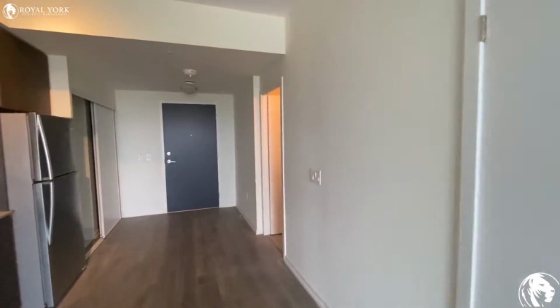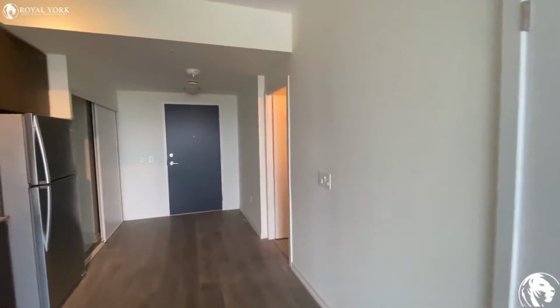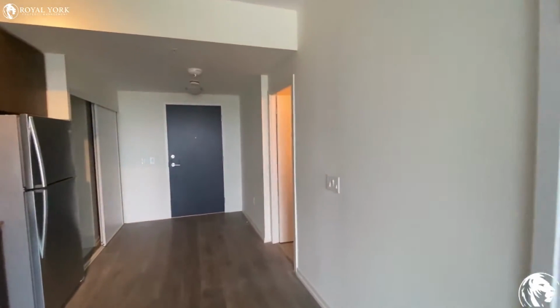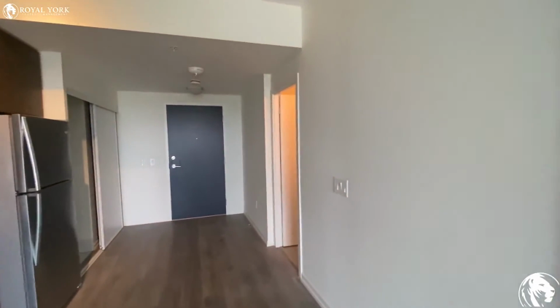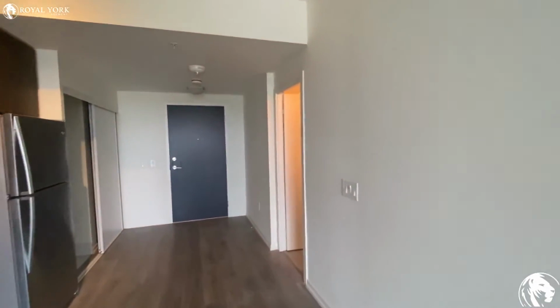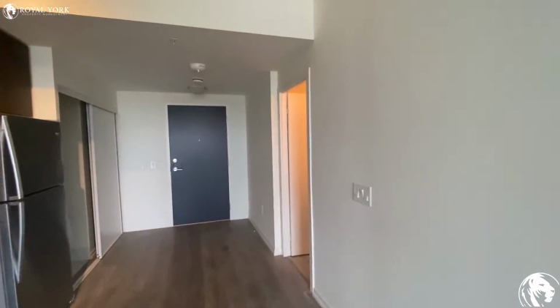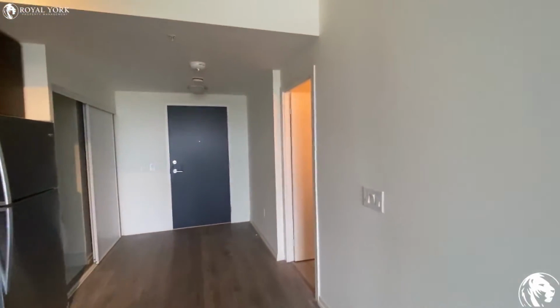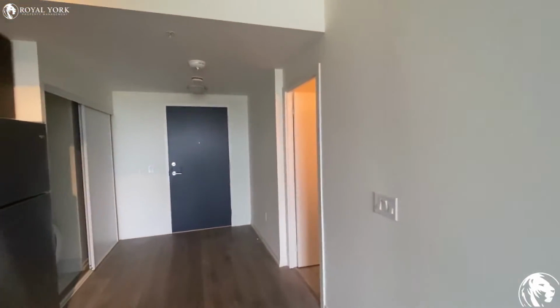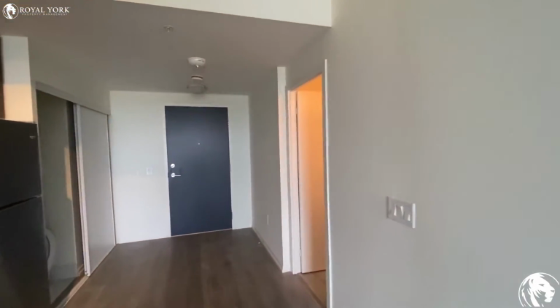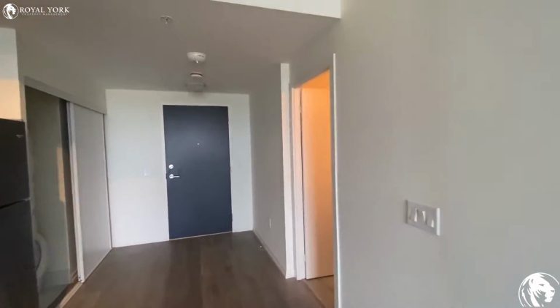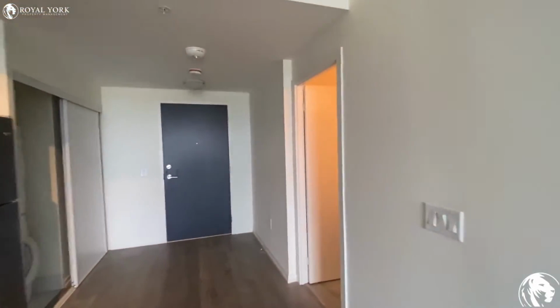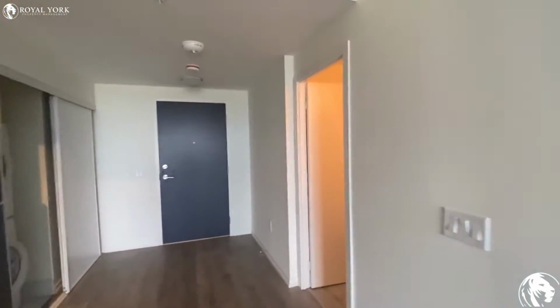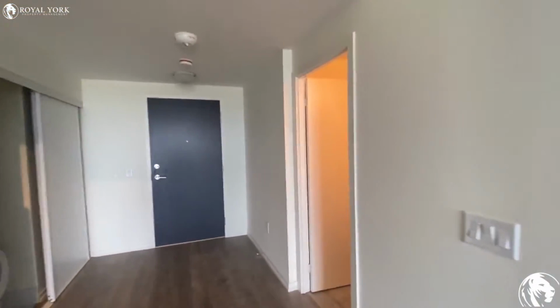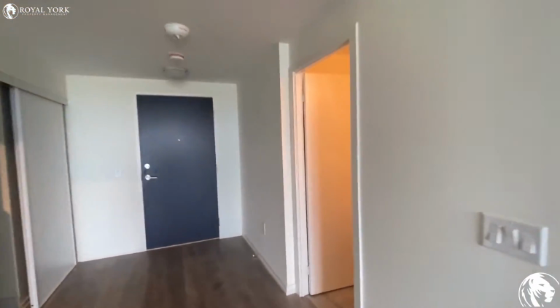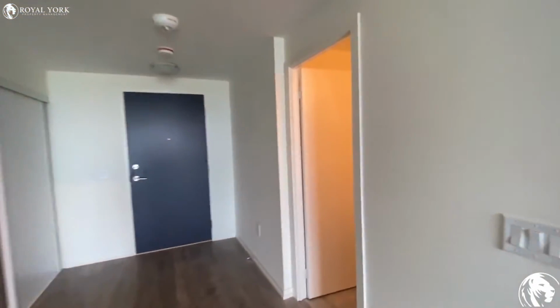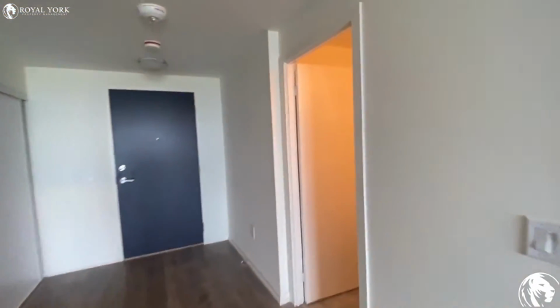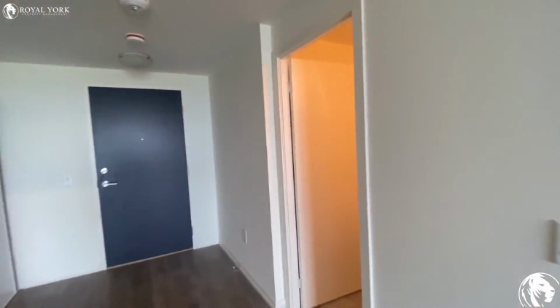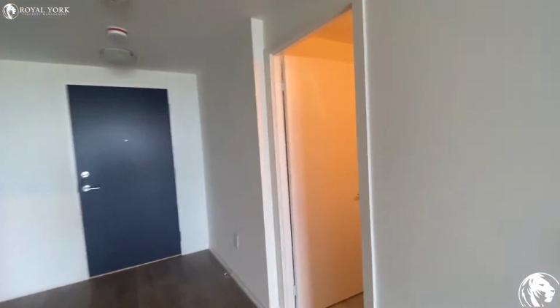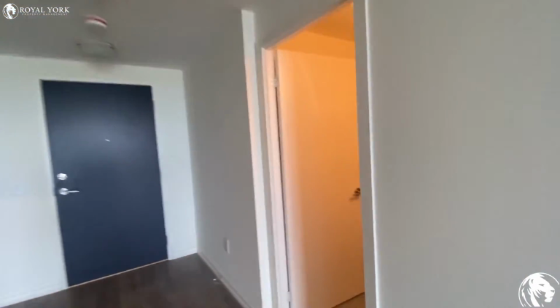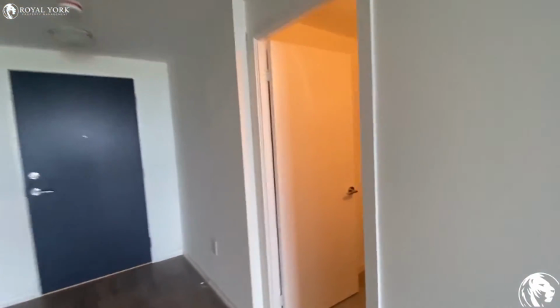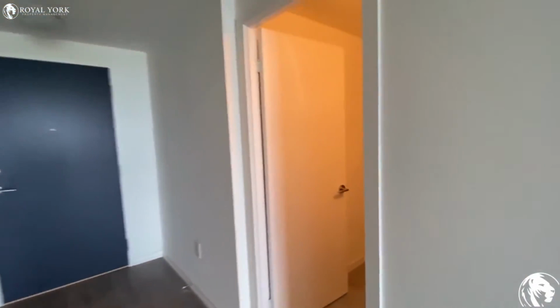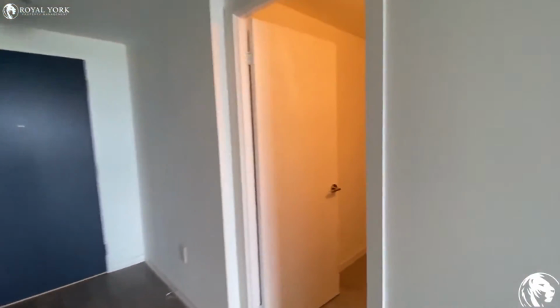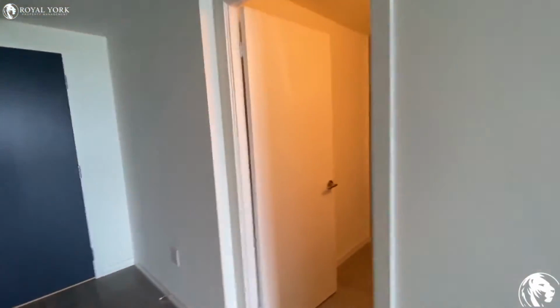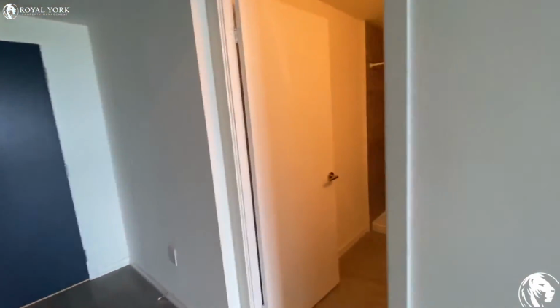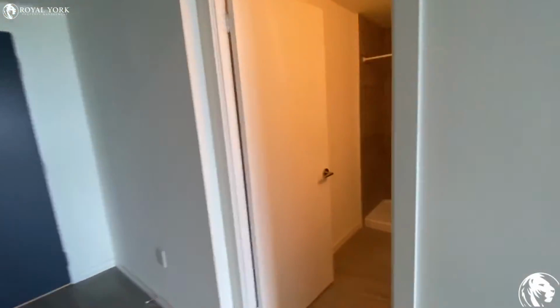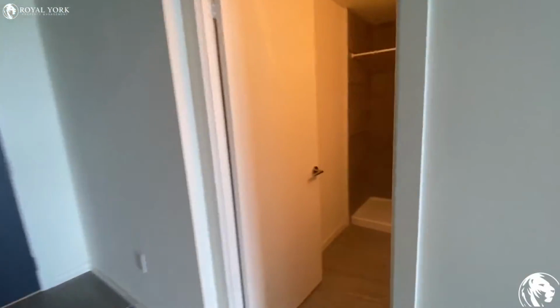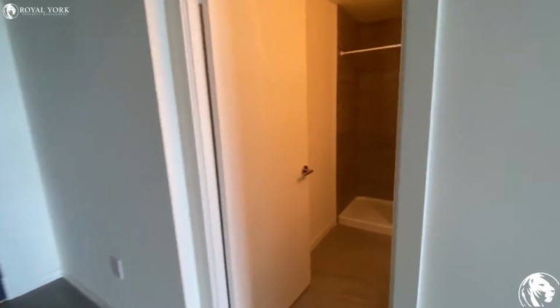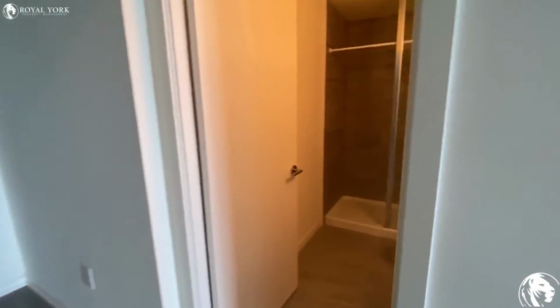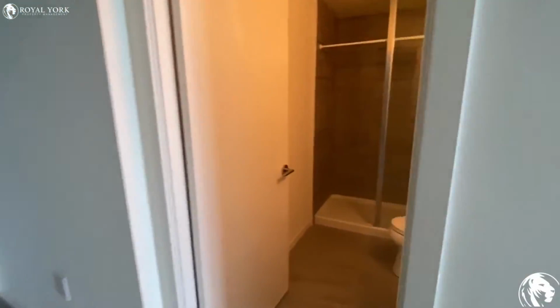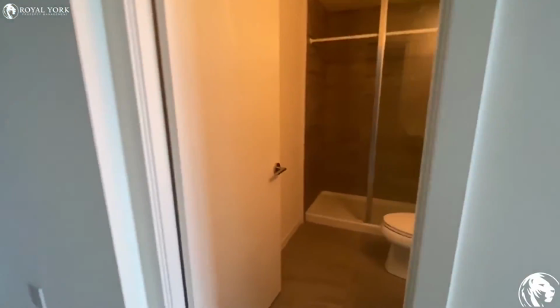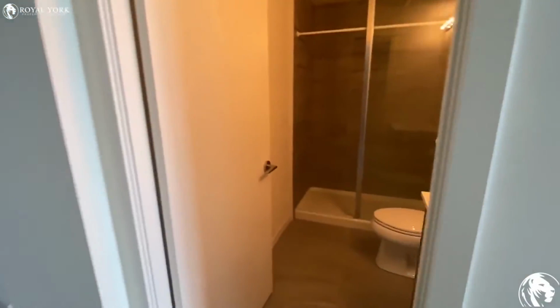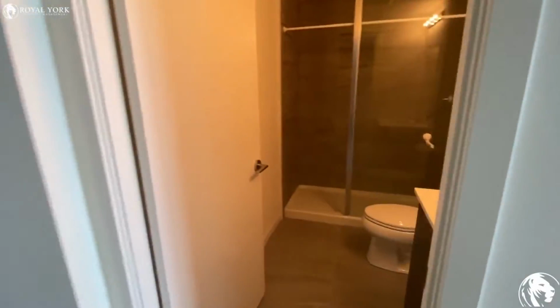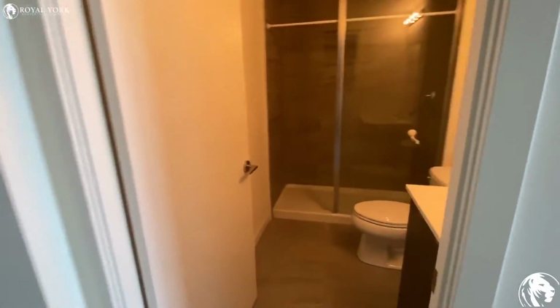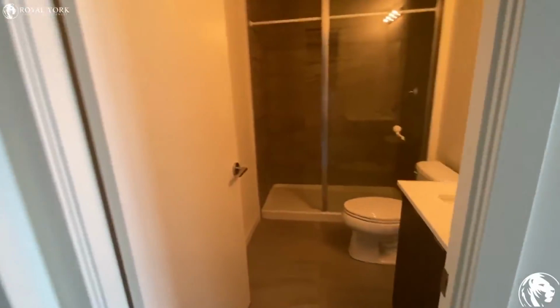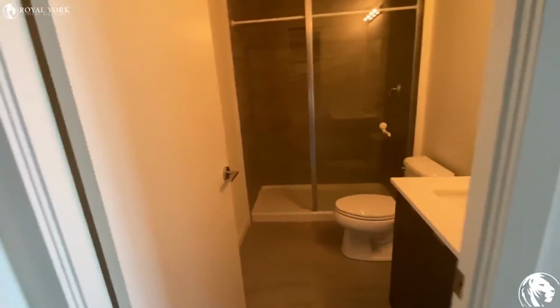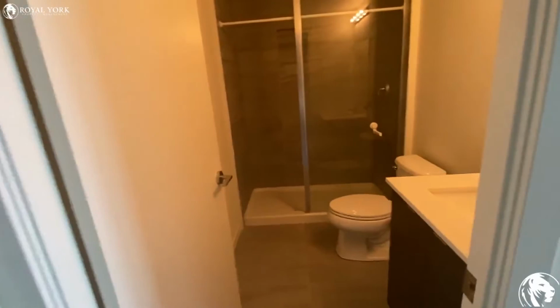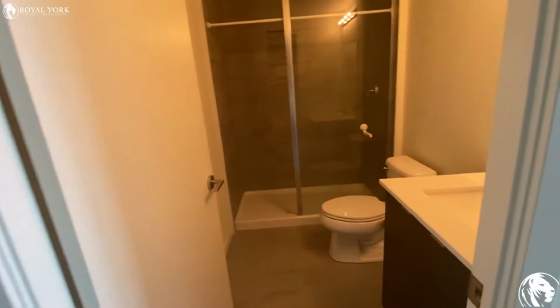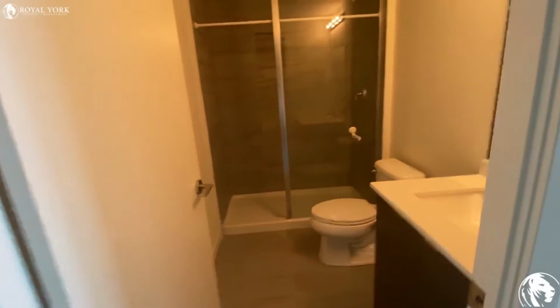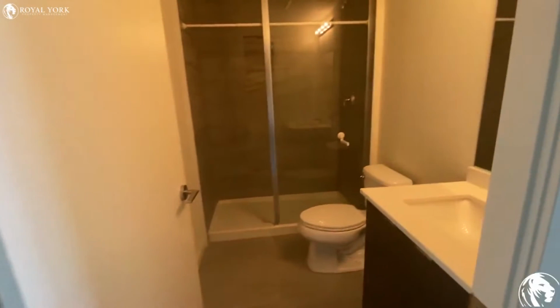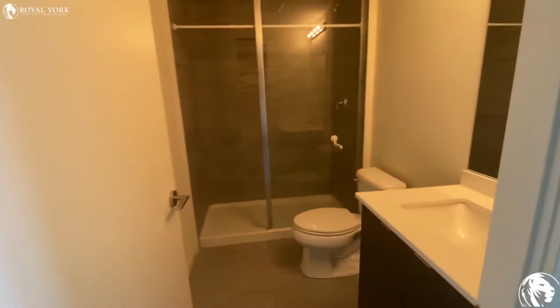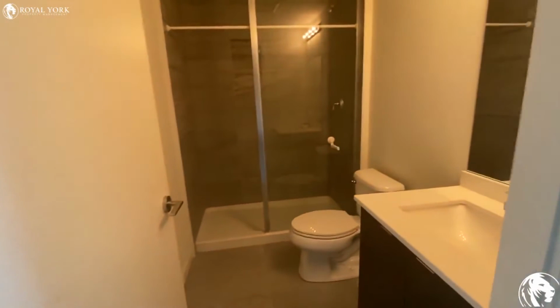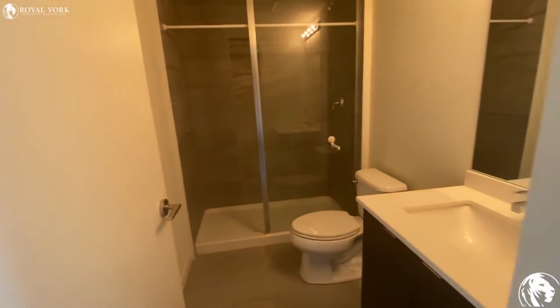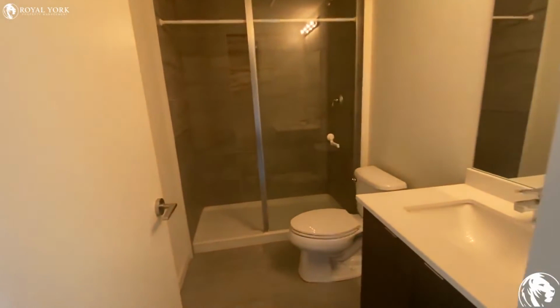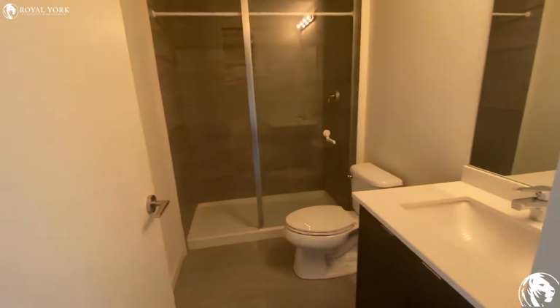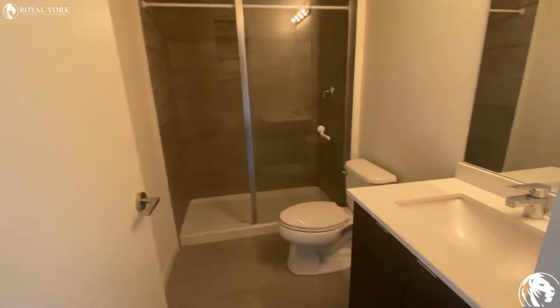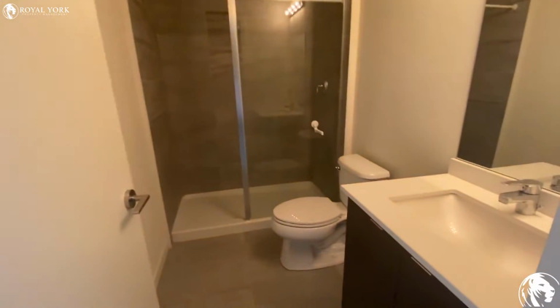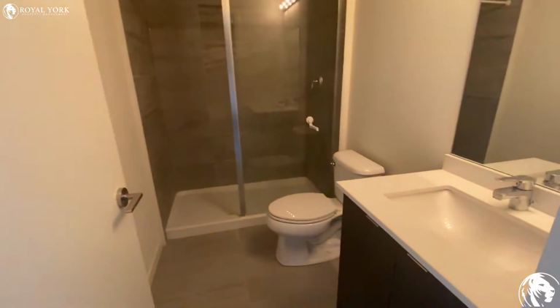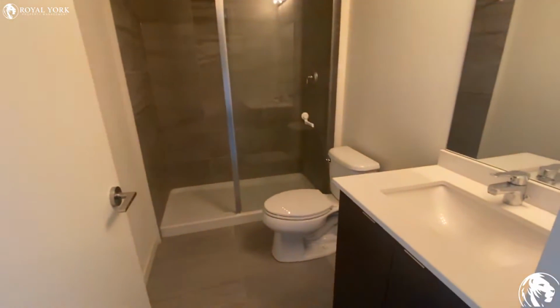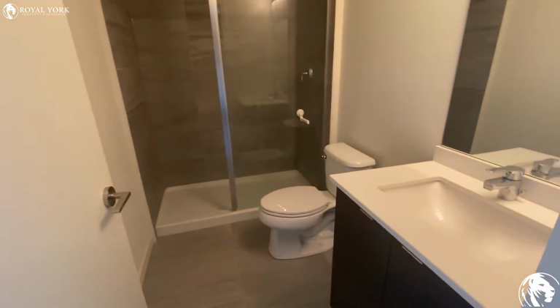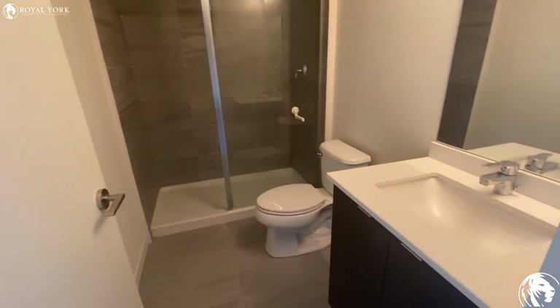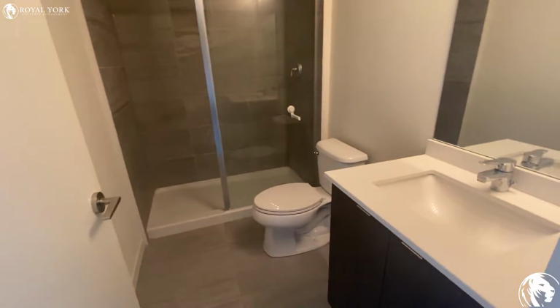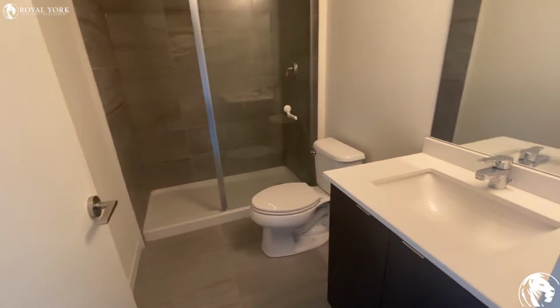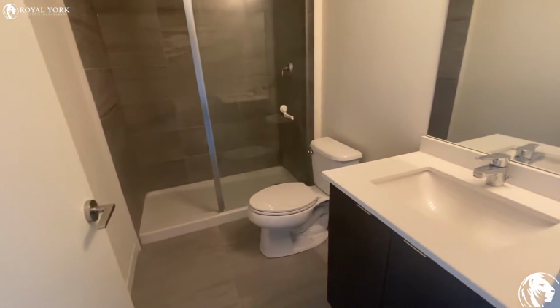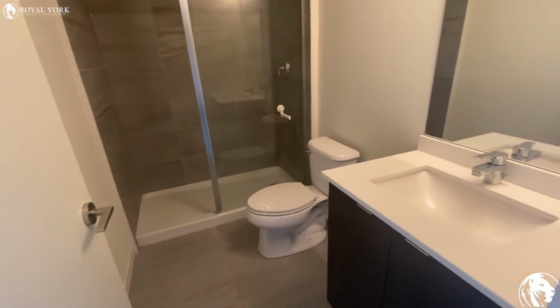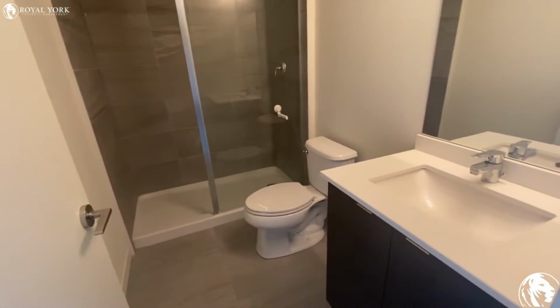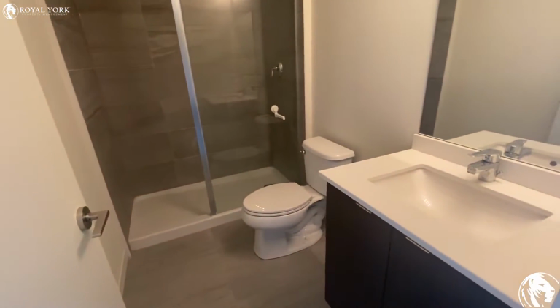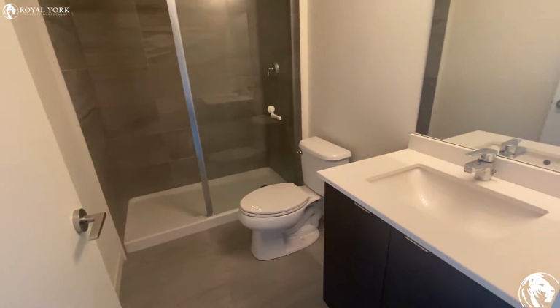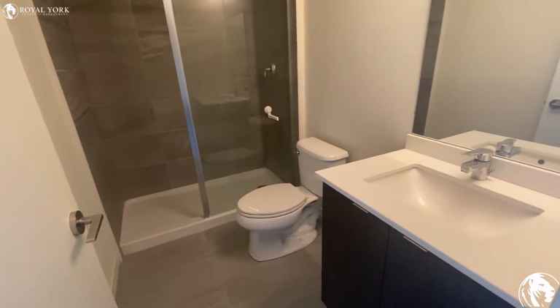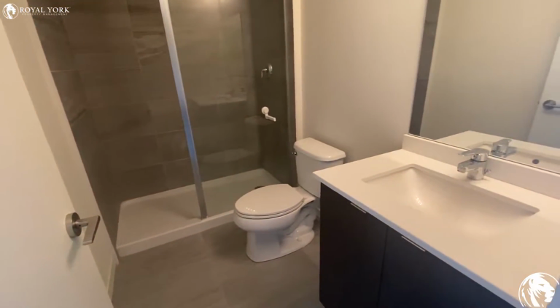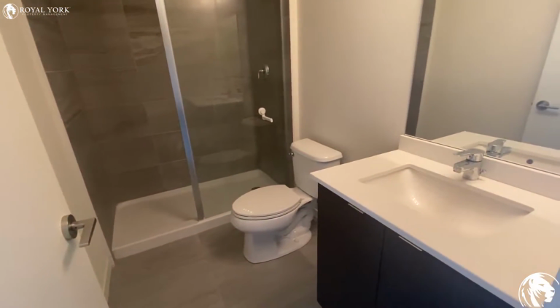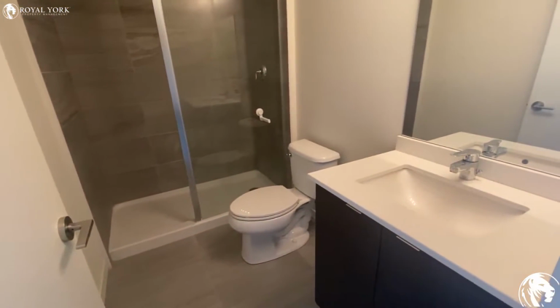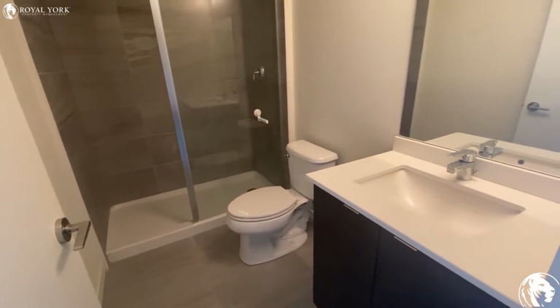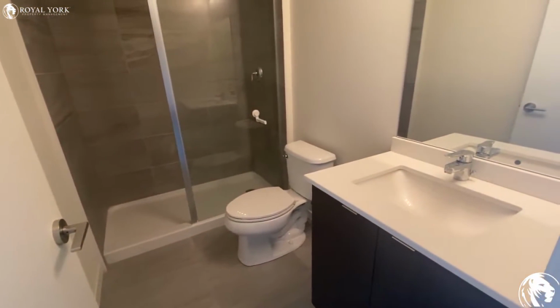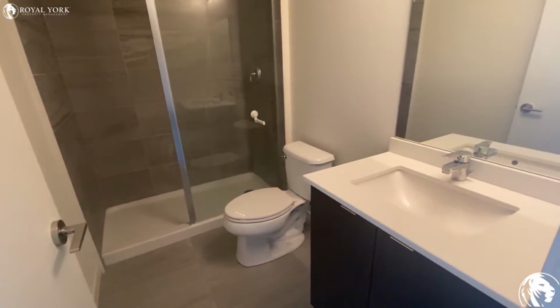Here is our full bathroom with a stand-up shower.